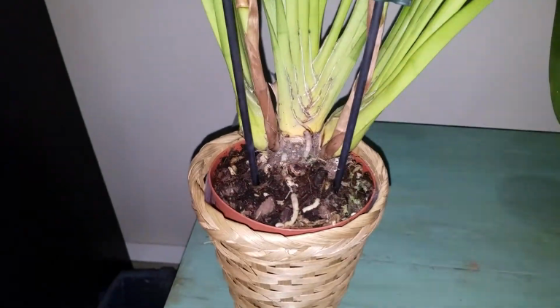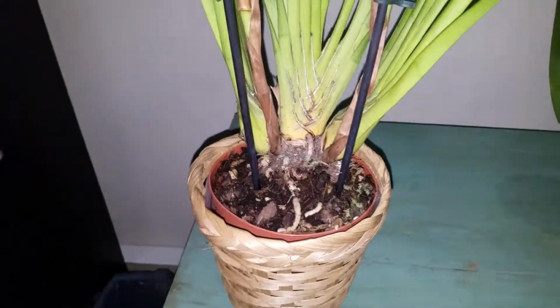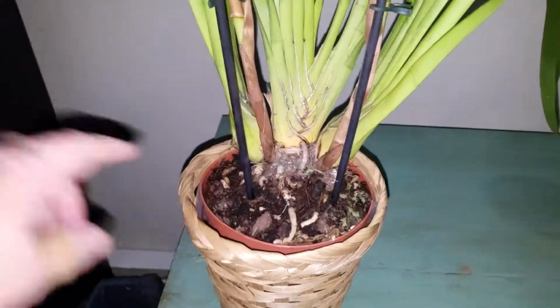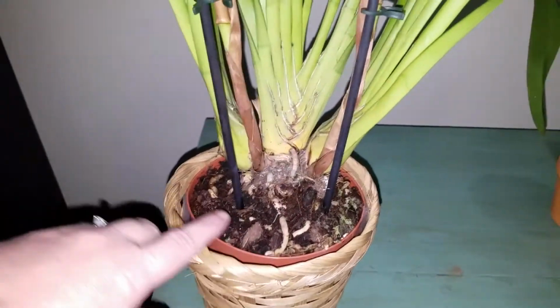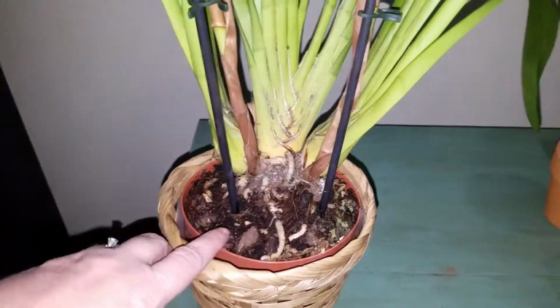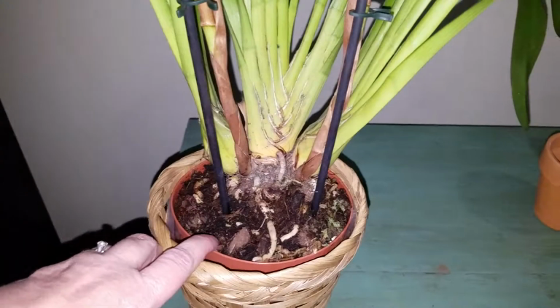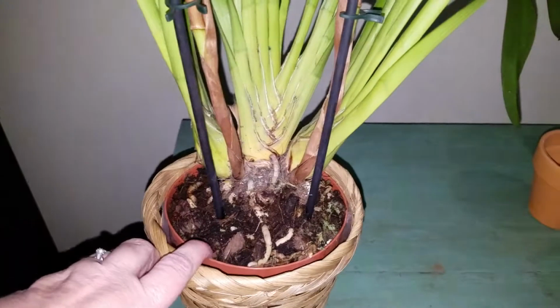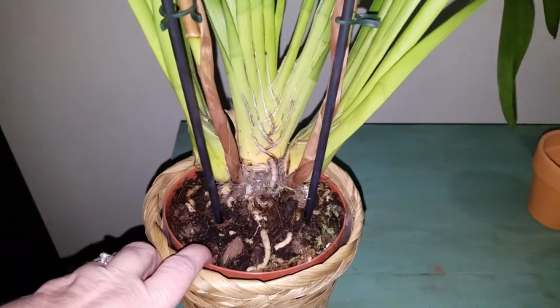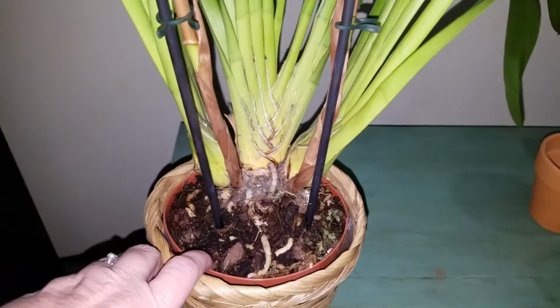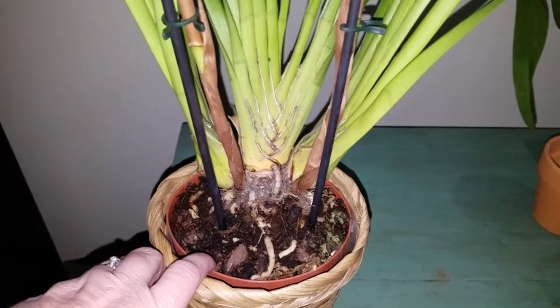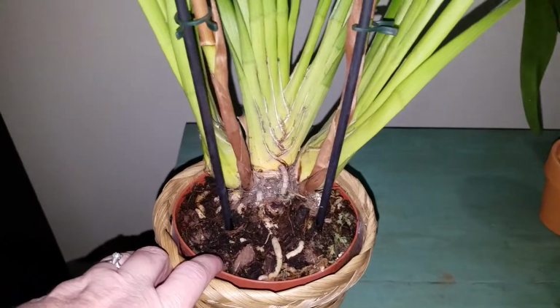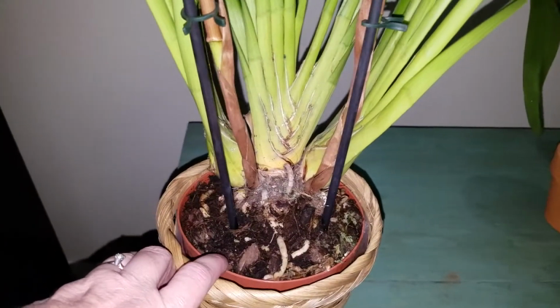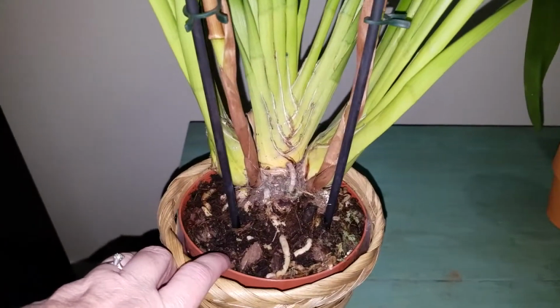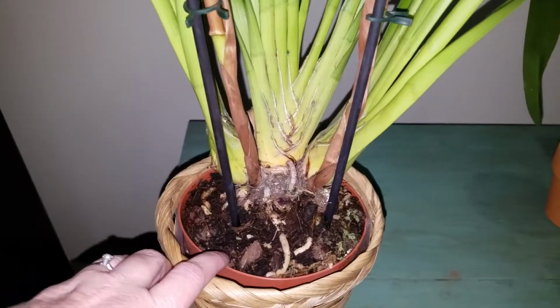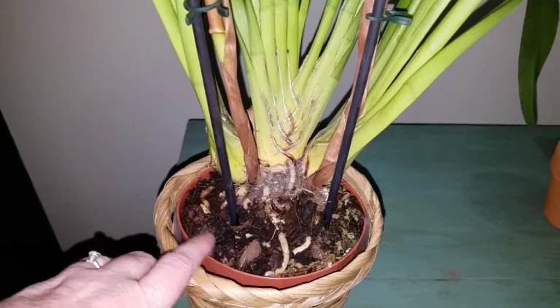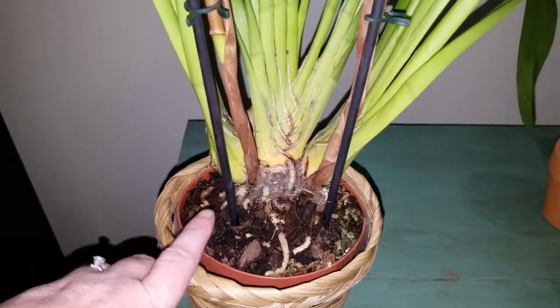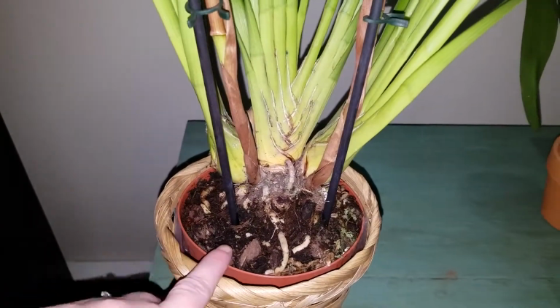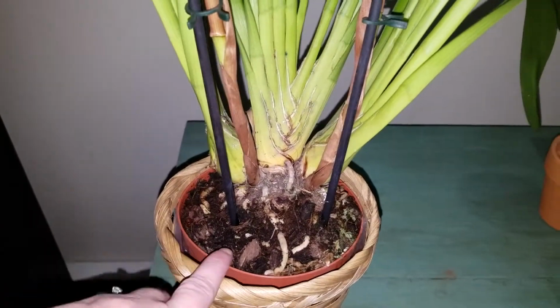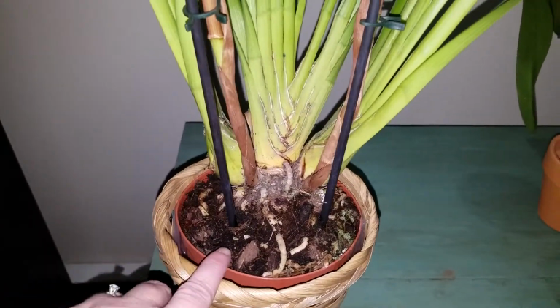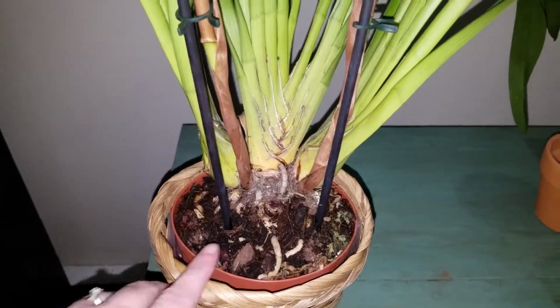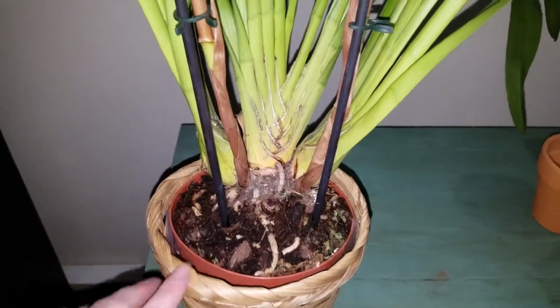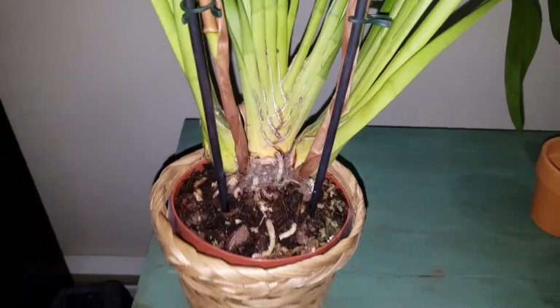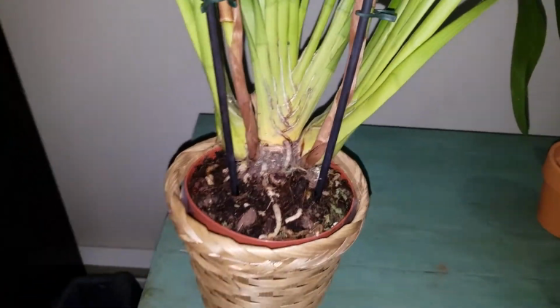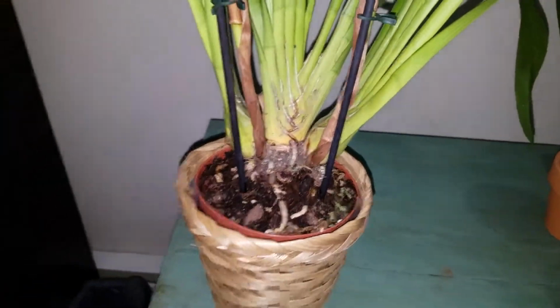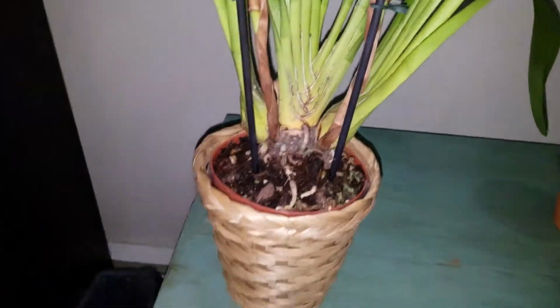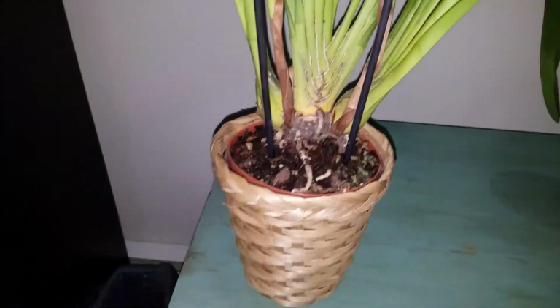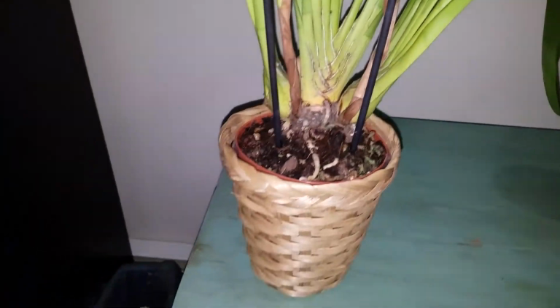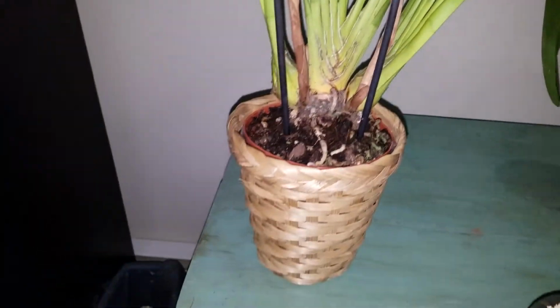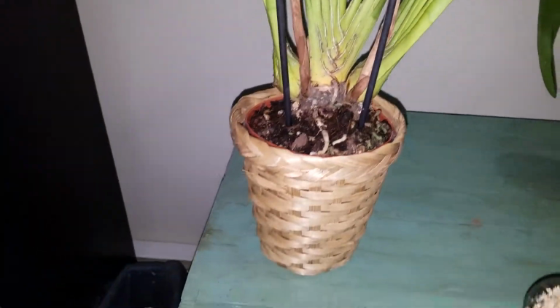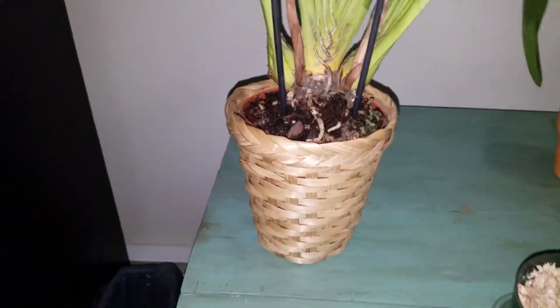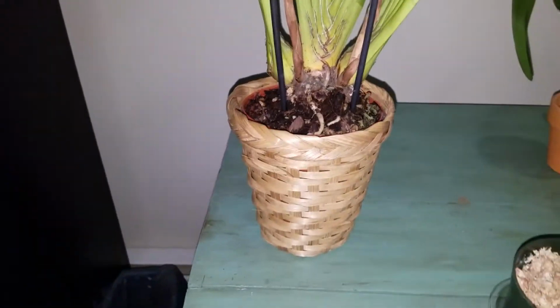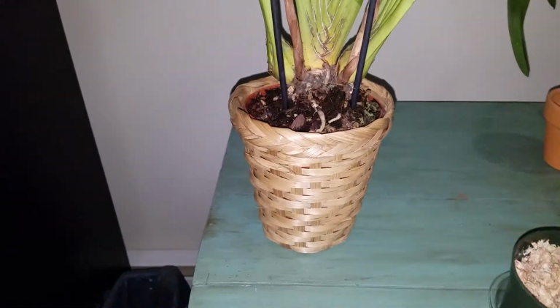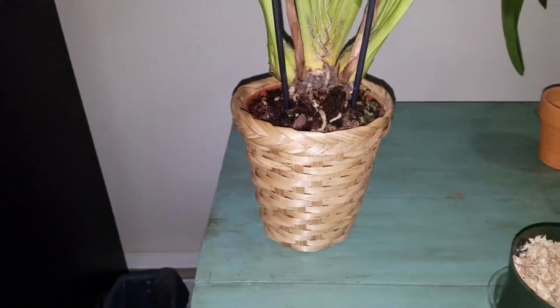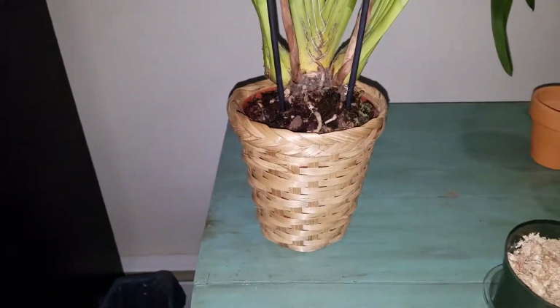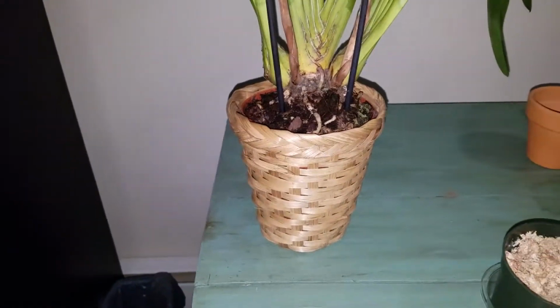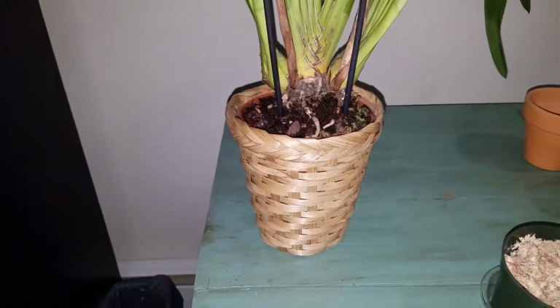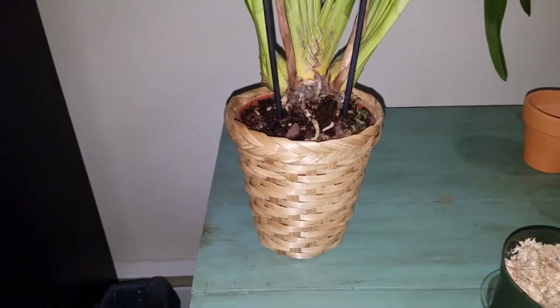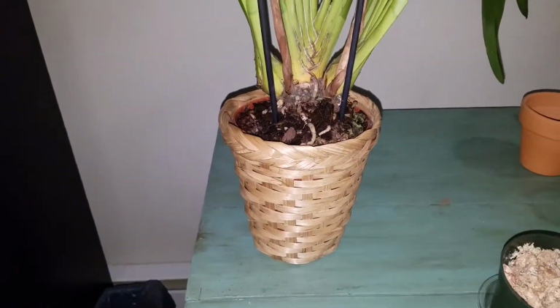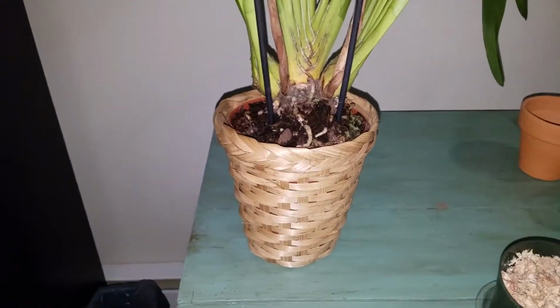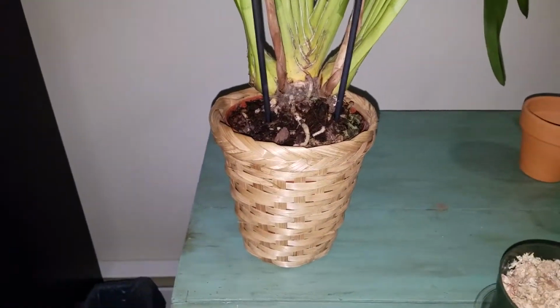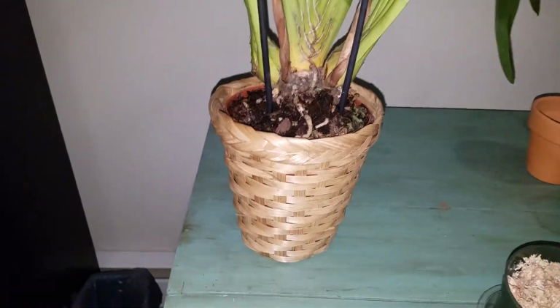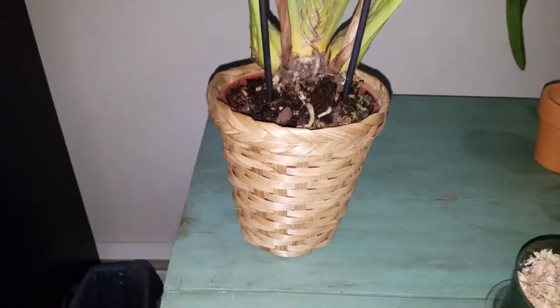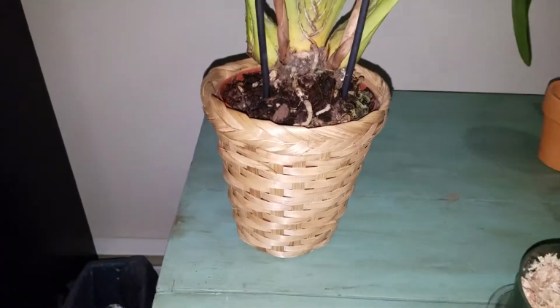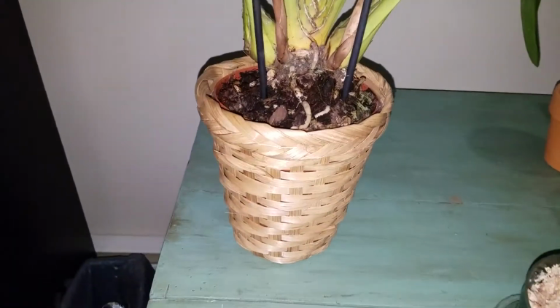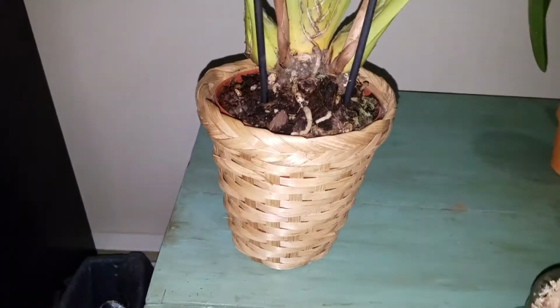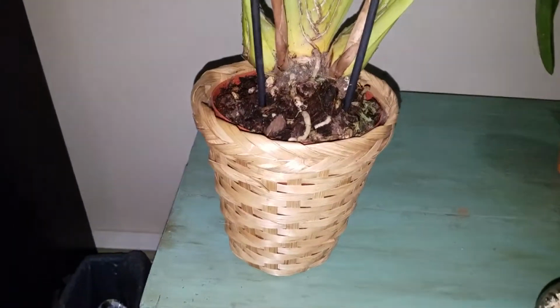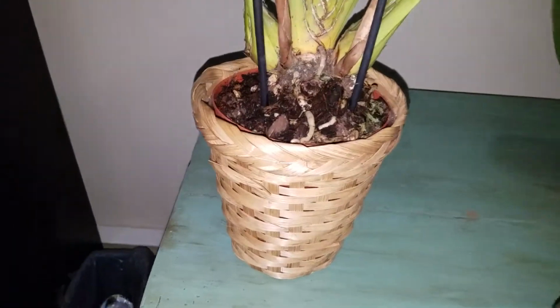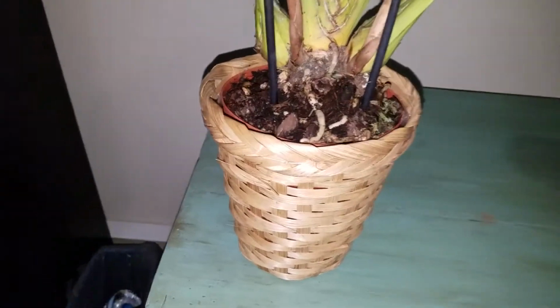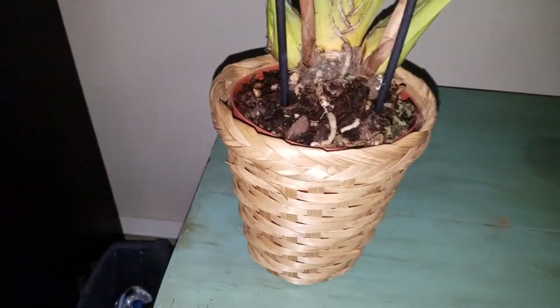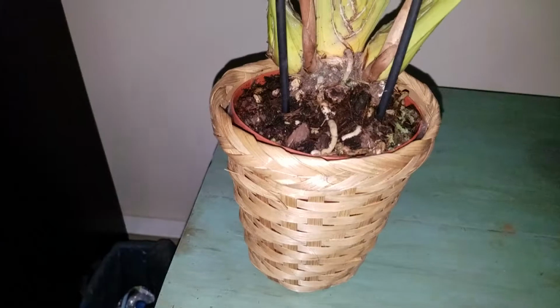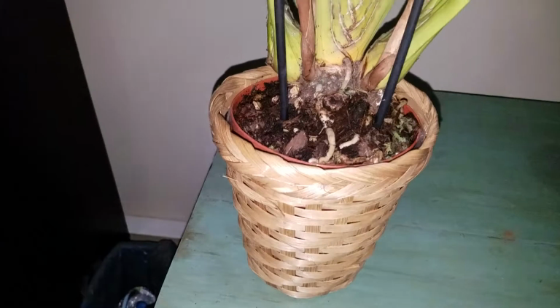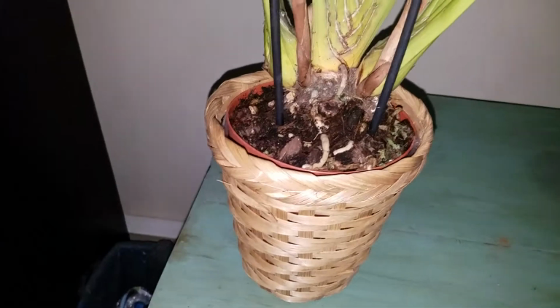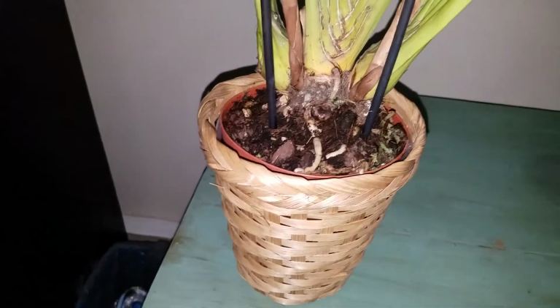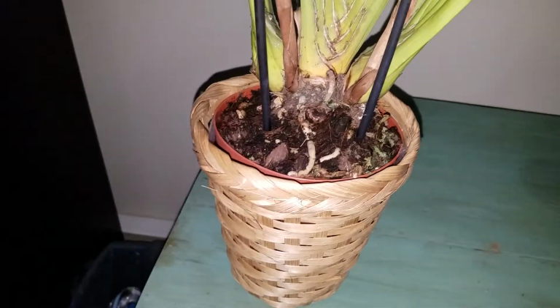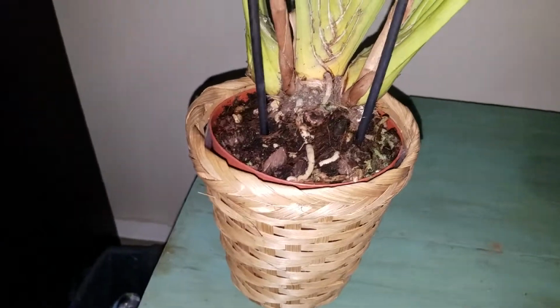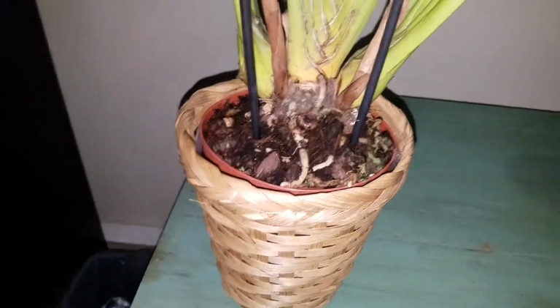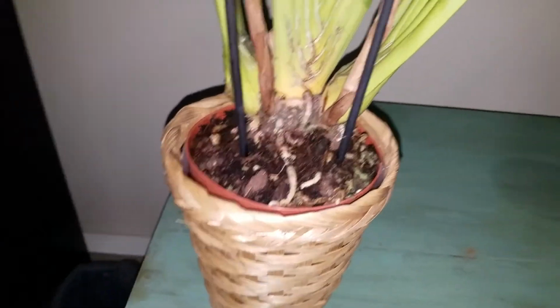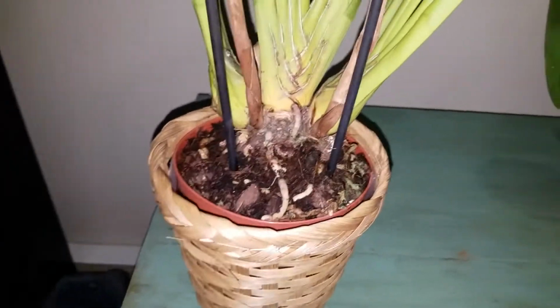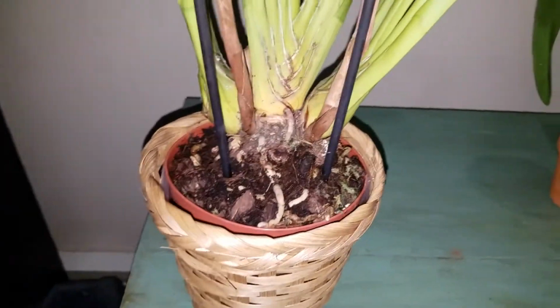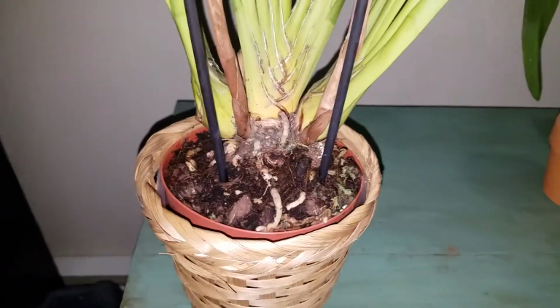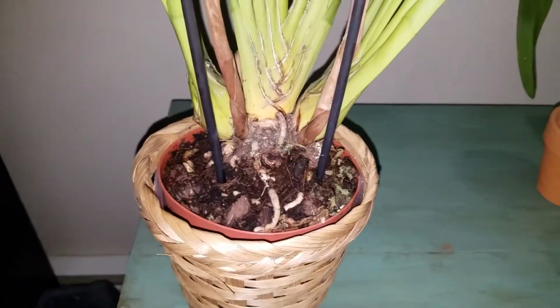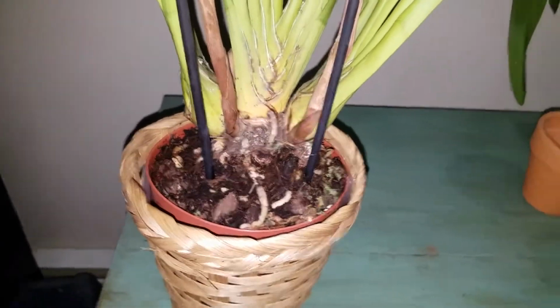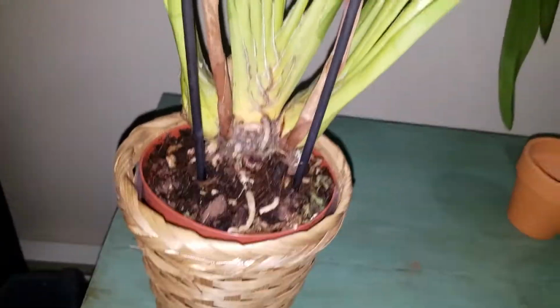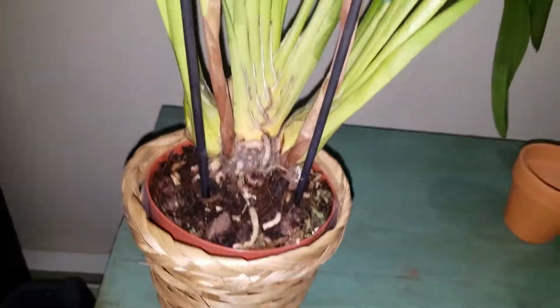It is in a nice Cymbidium pot — a really tall pot — but it is sitting in this little wicker basket for looks.